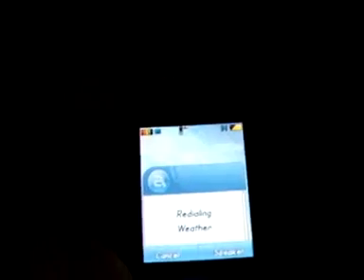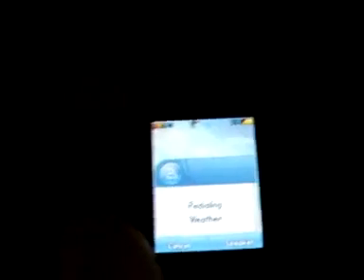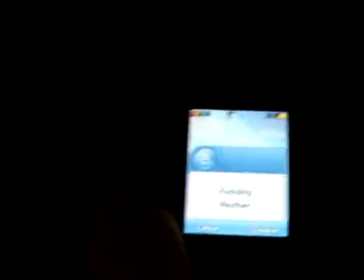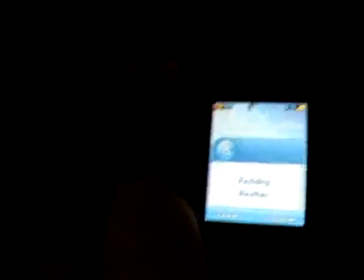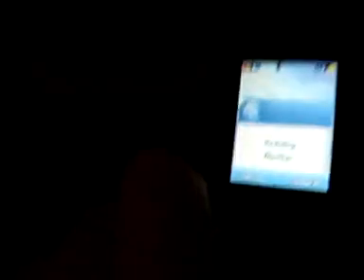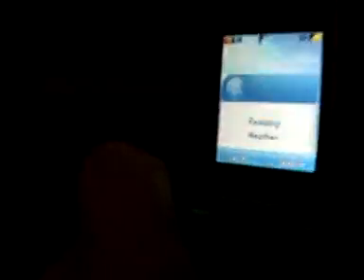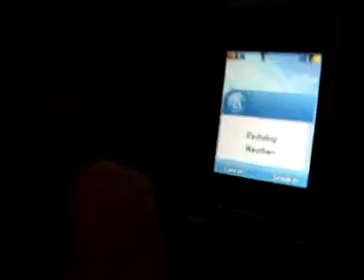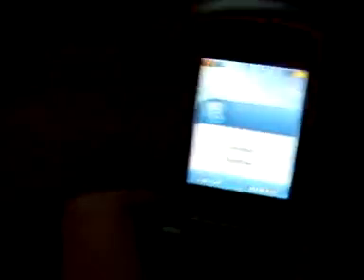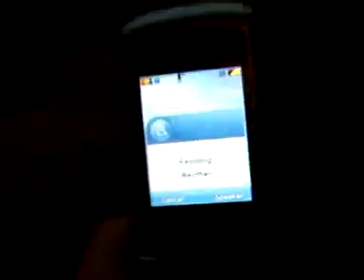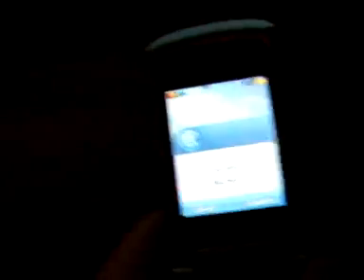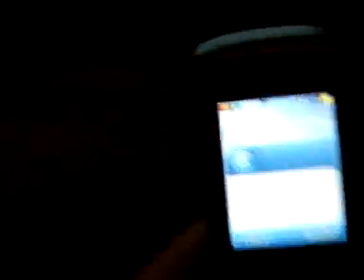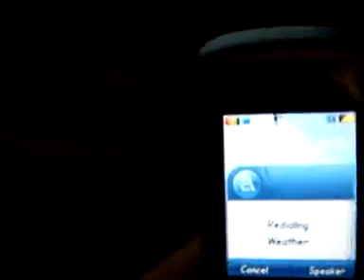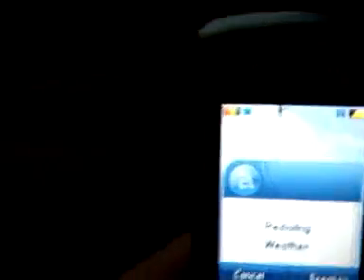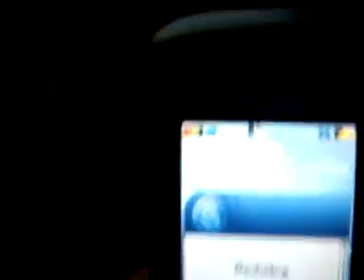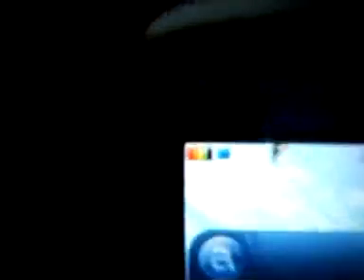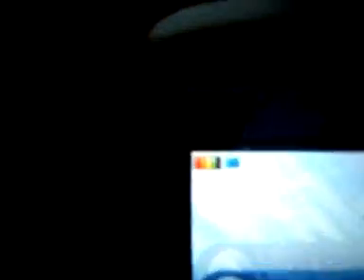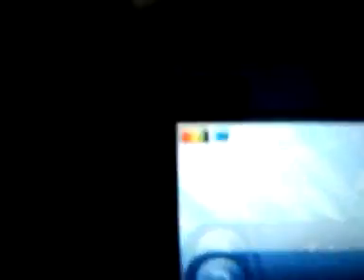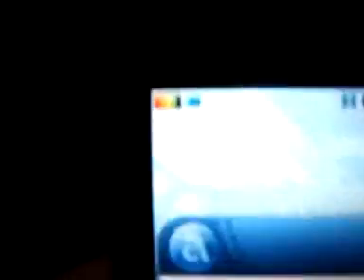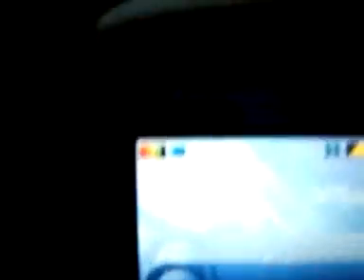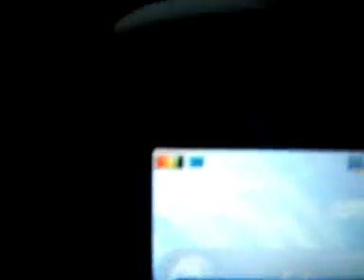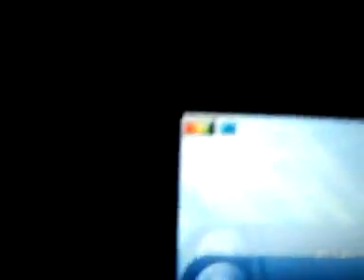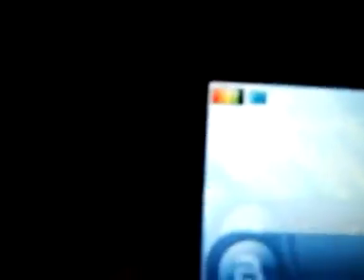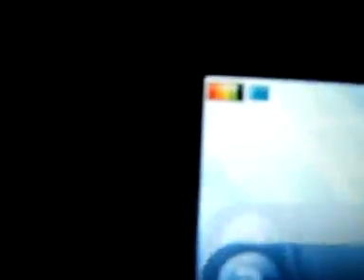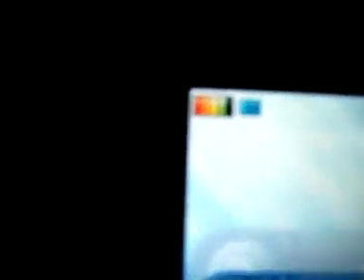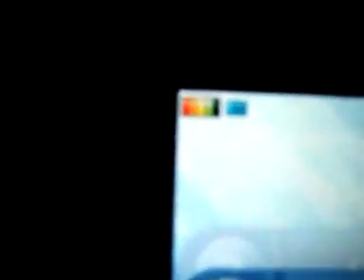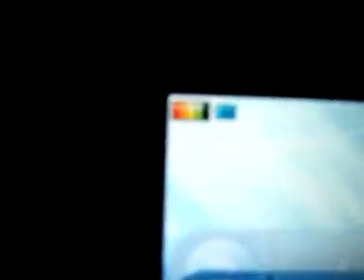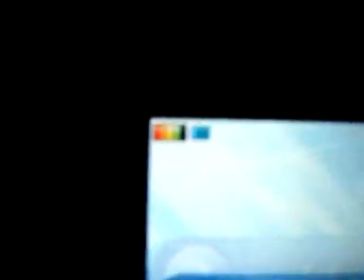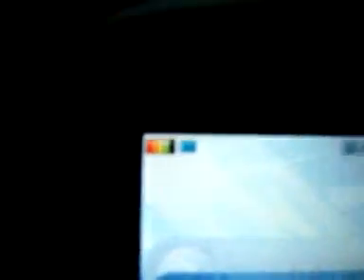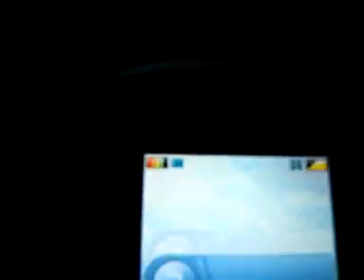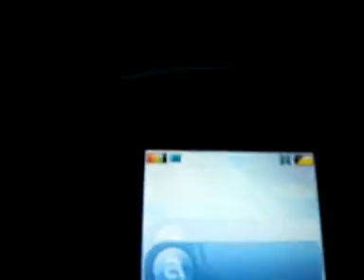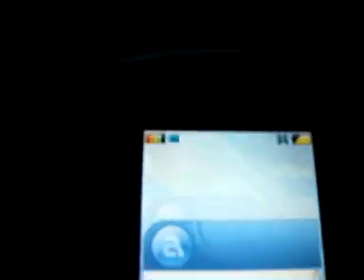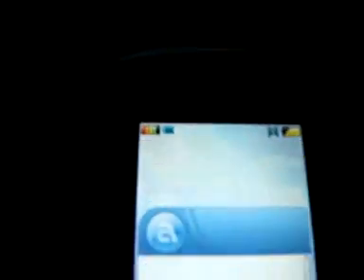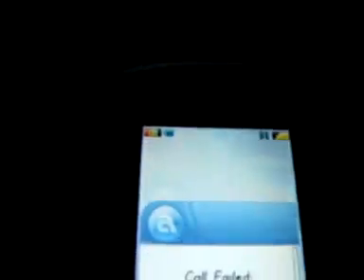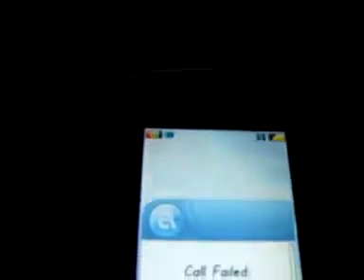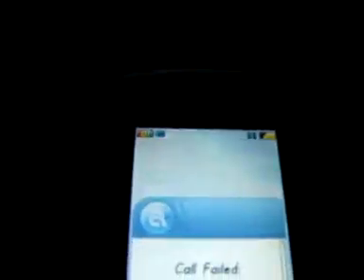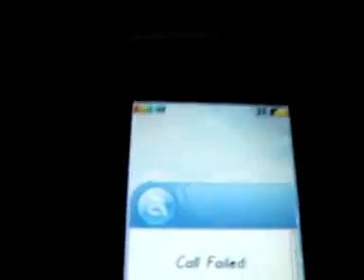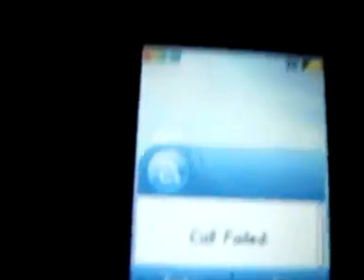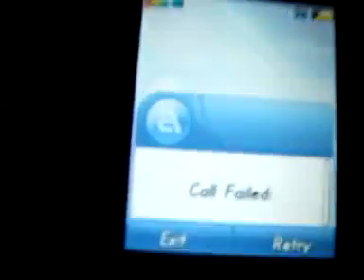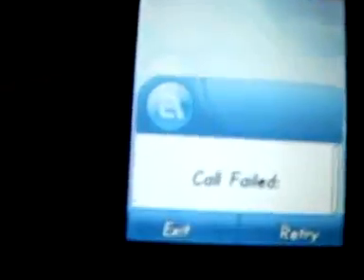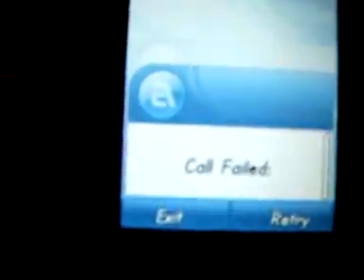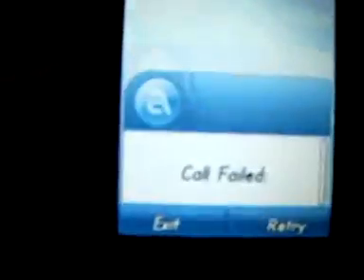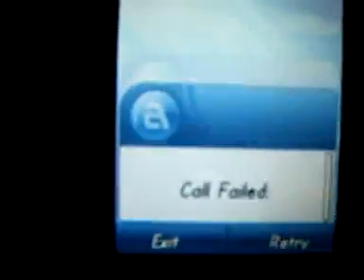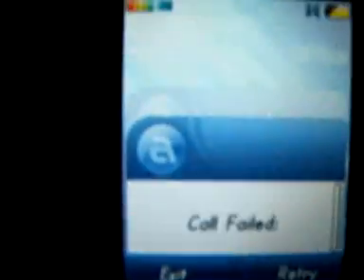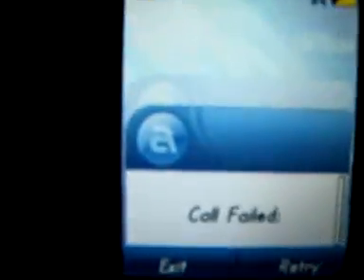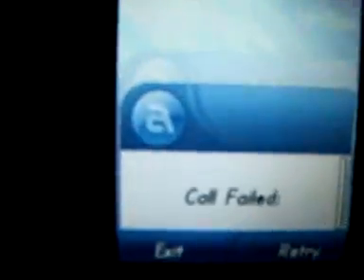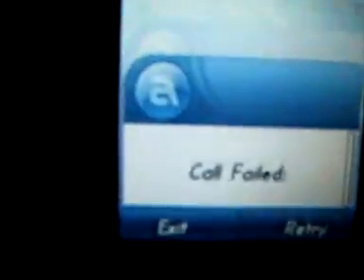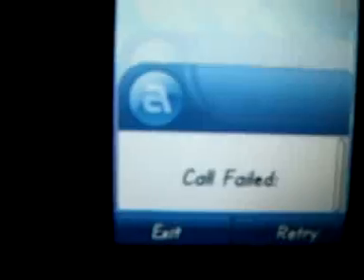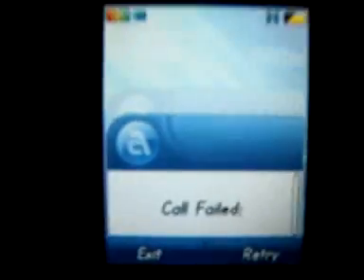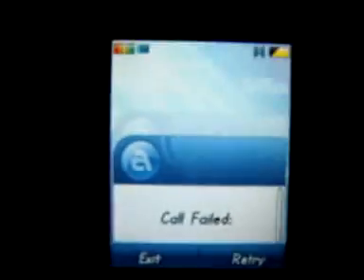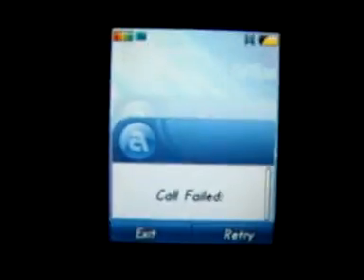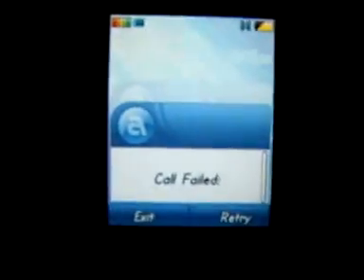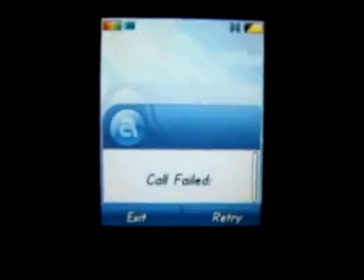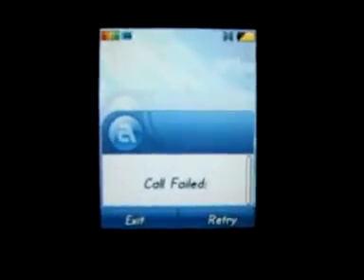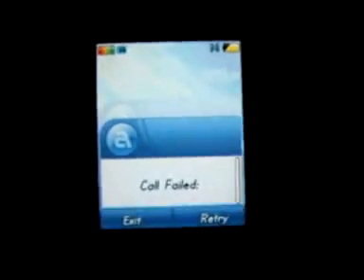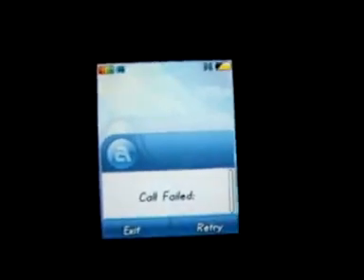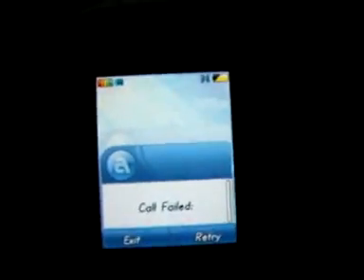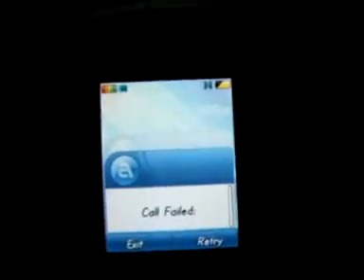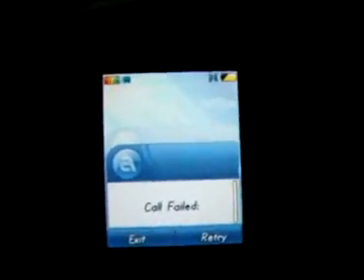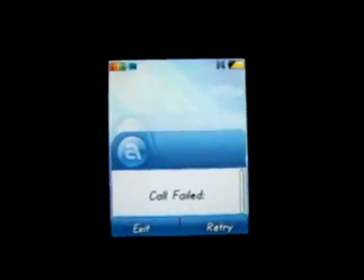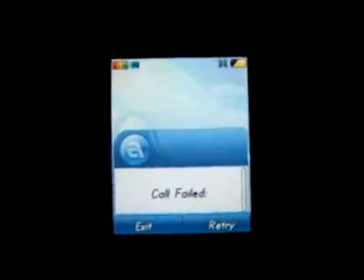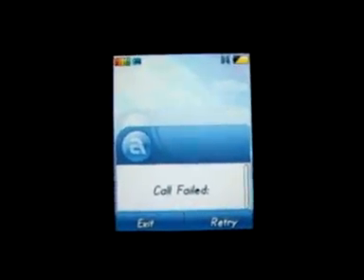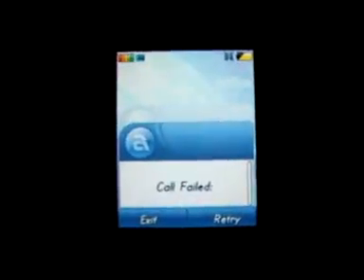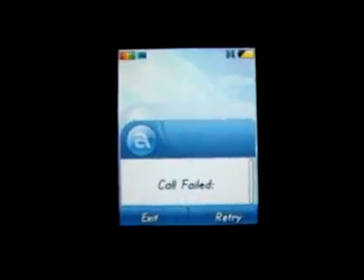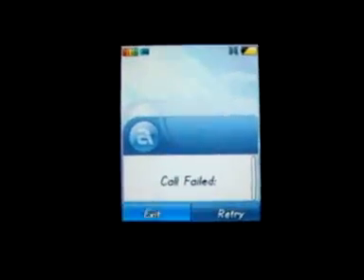I just want to reiterate the fact that I do have just about full signal, and I'm getting a call failed again.